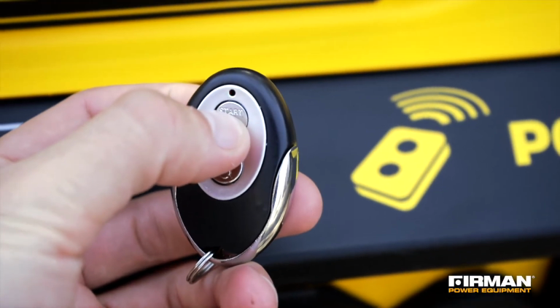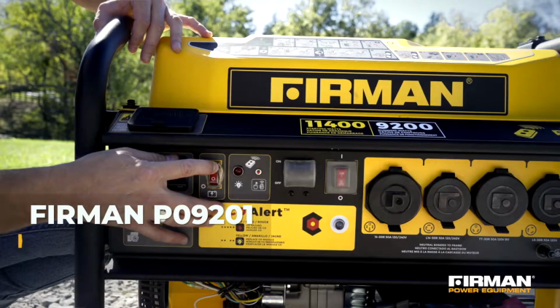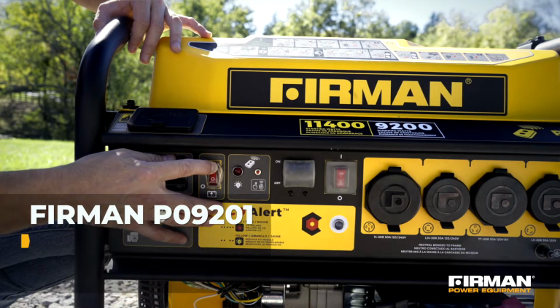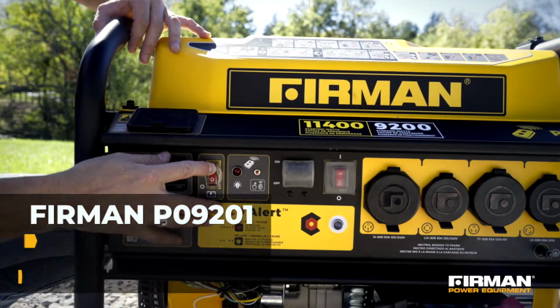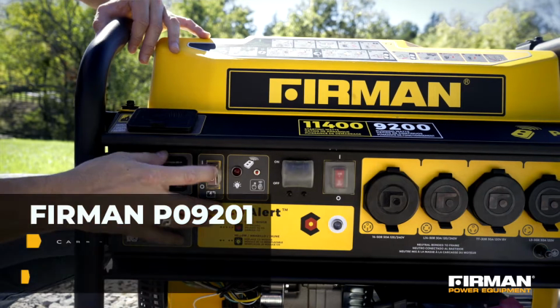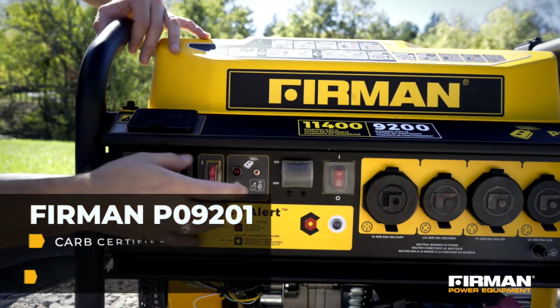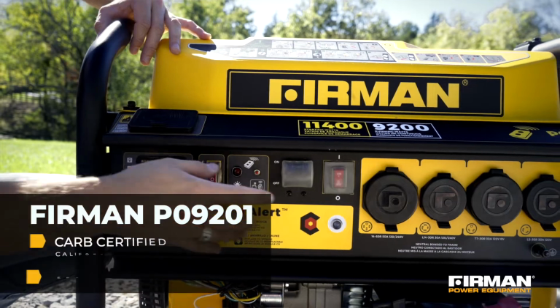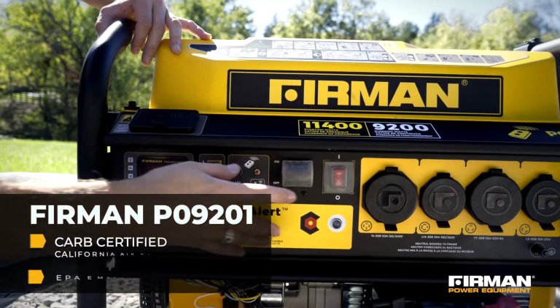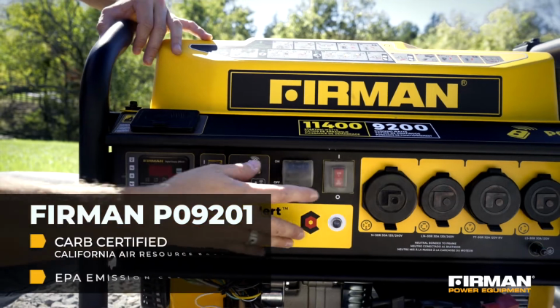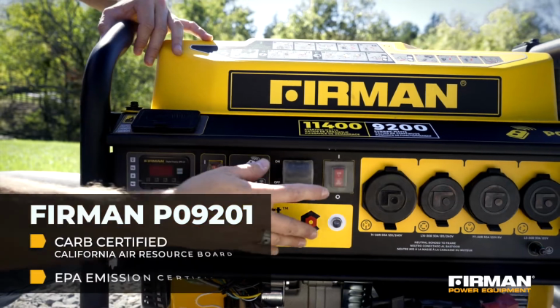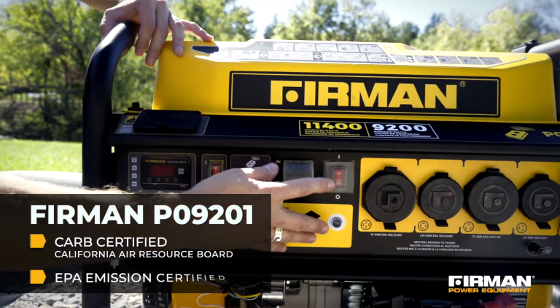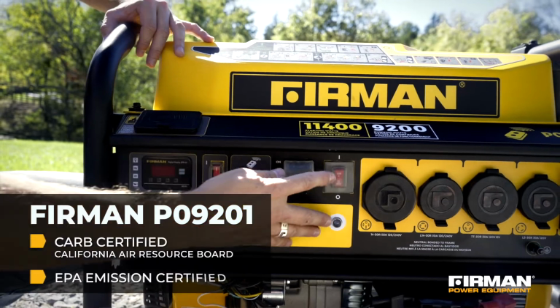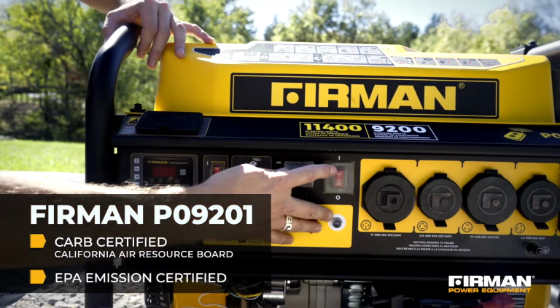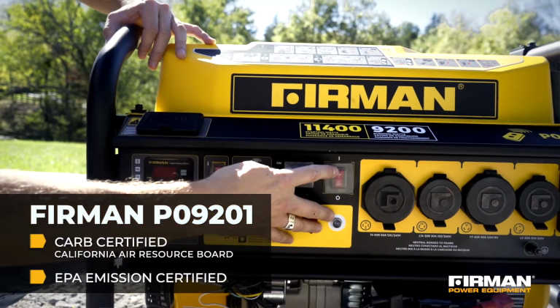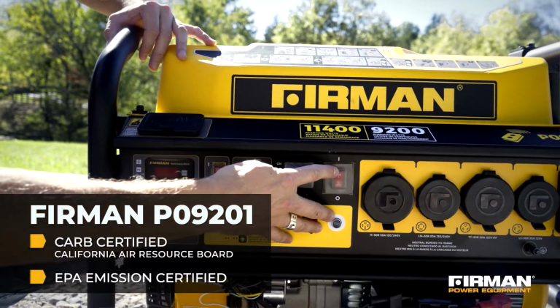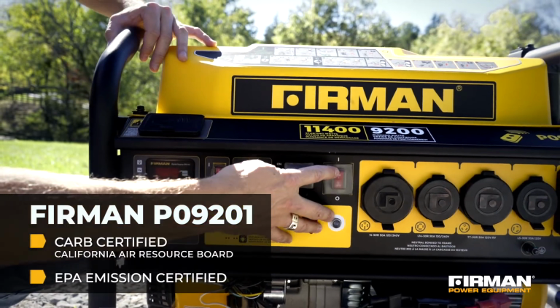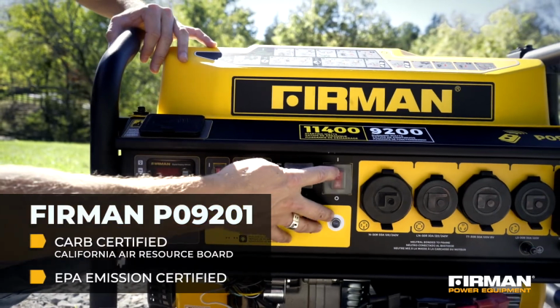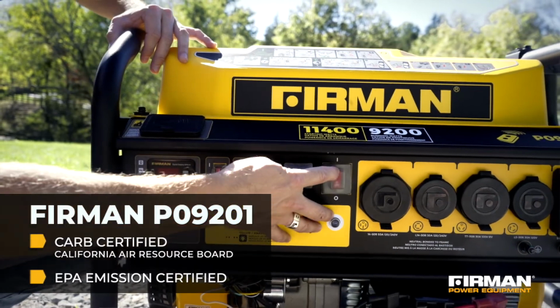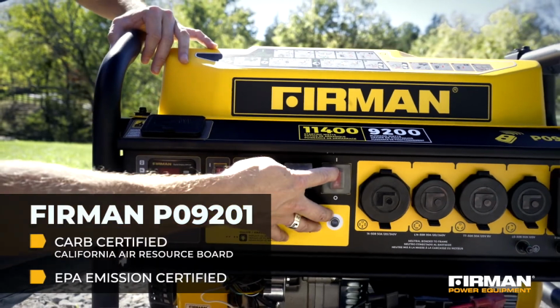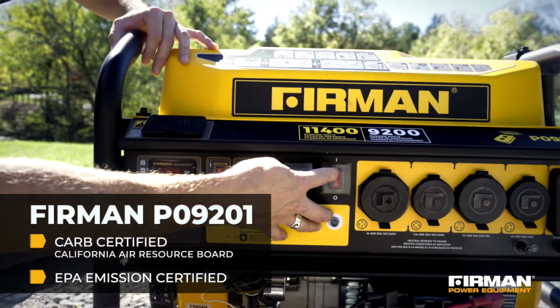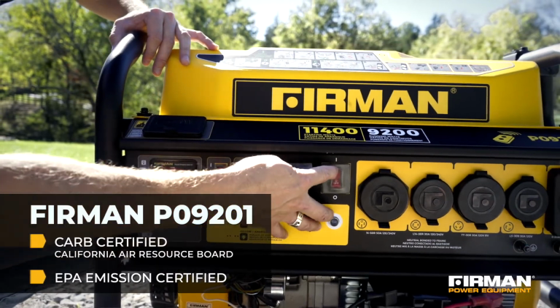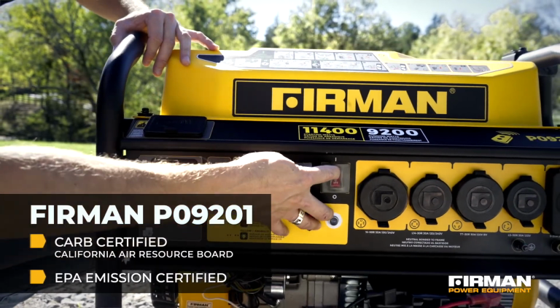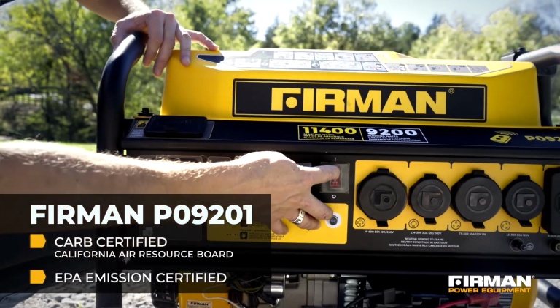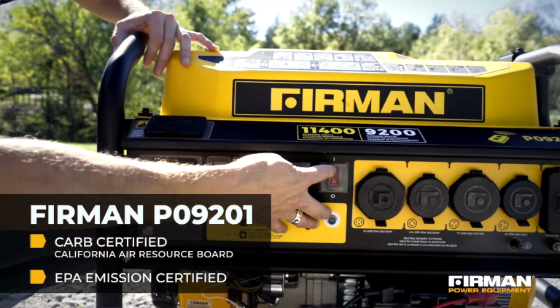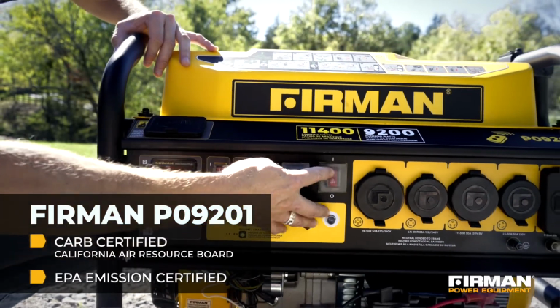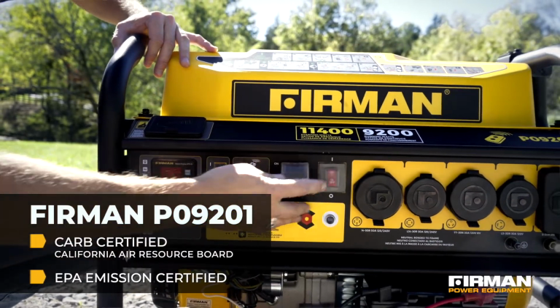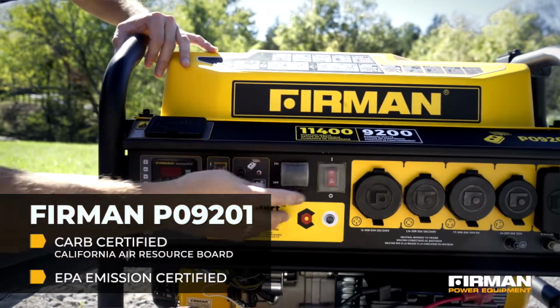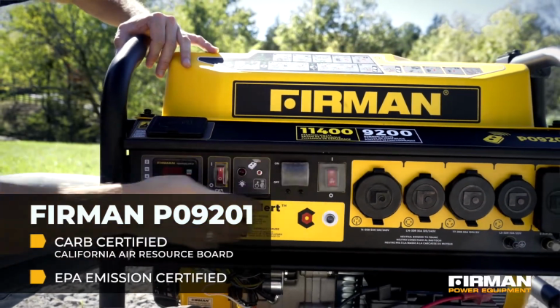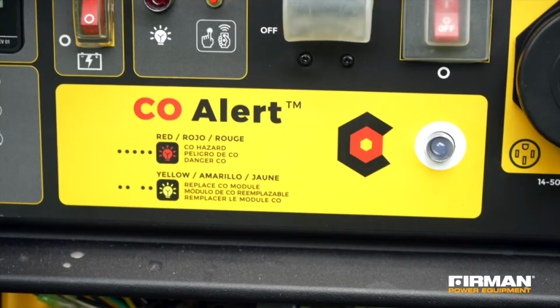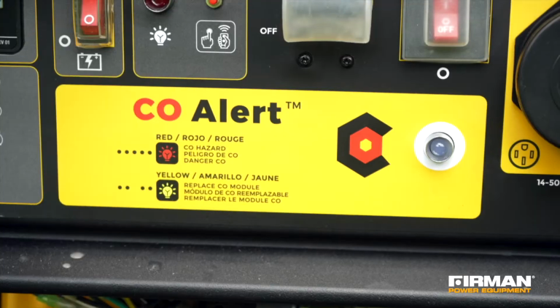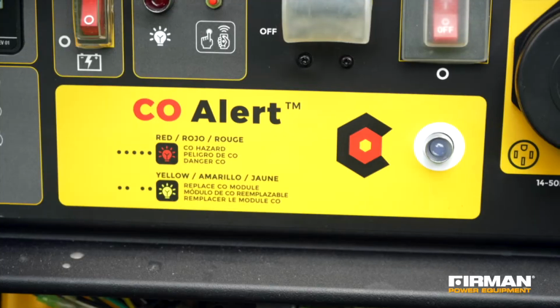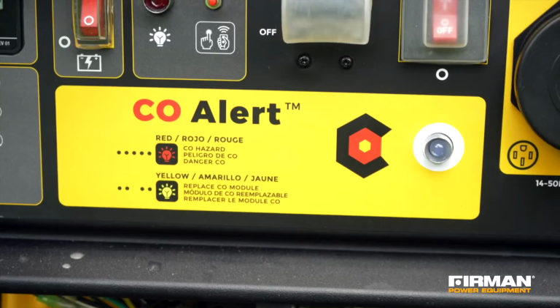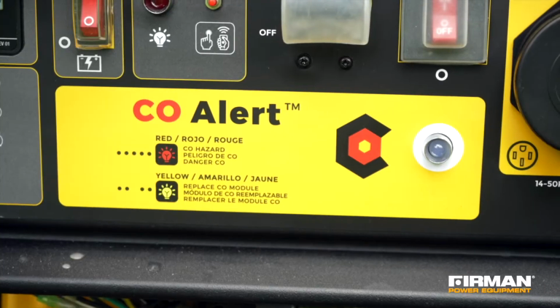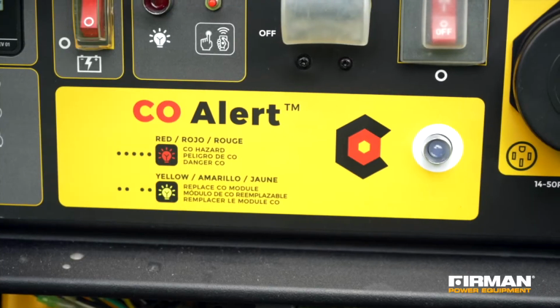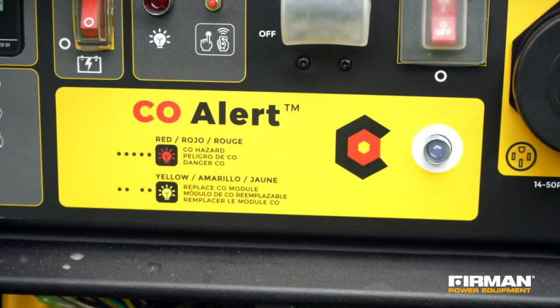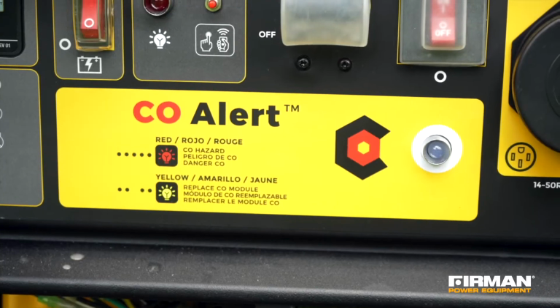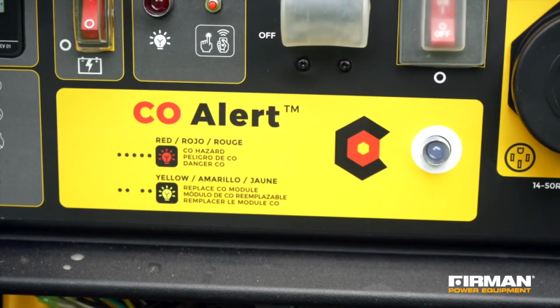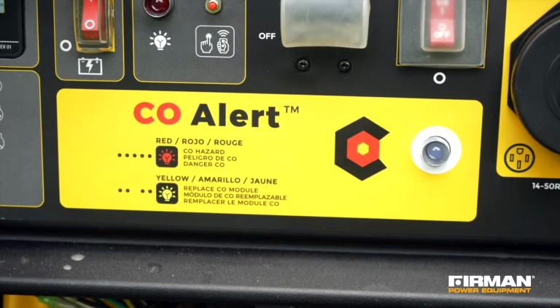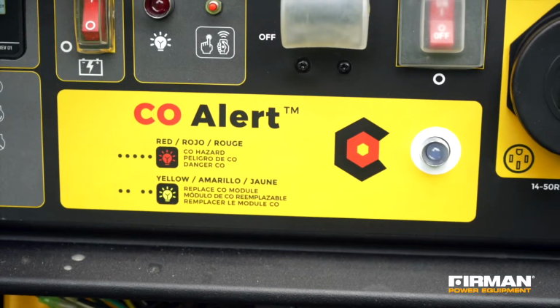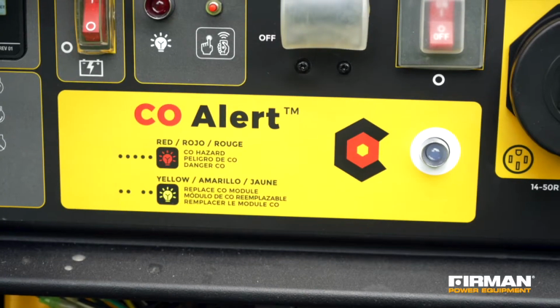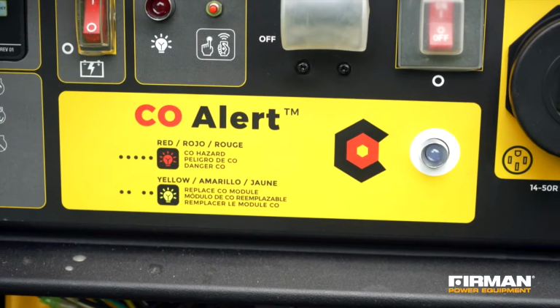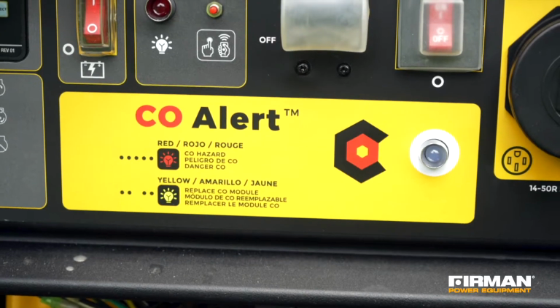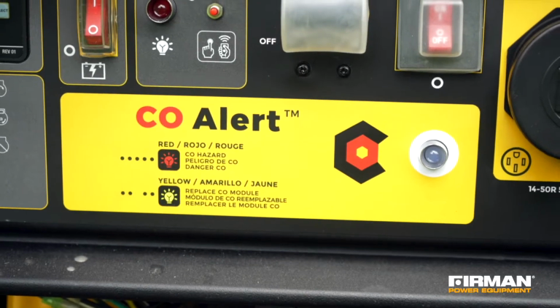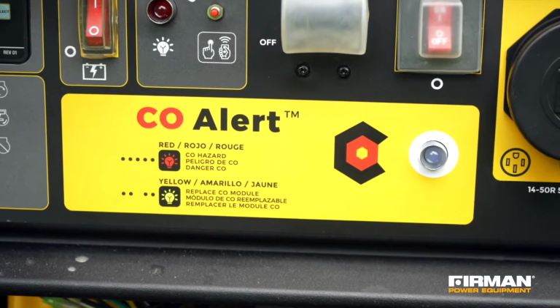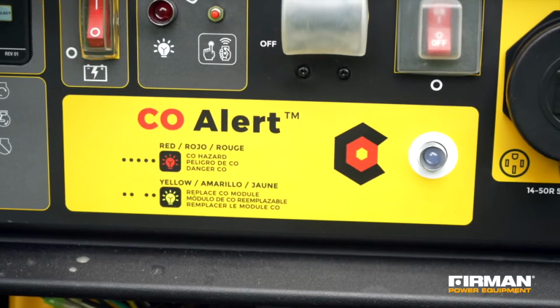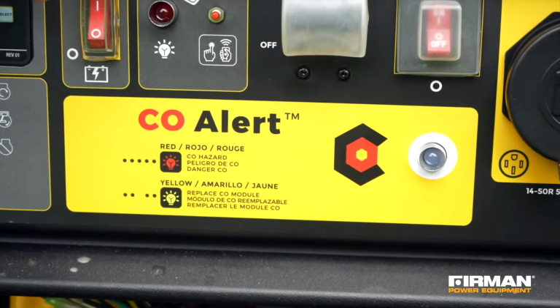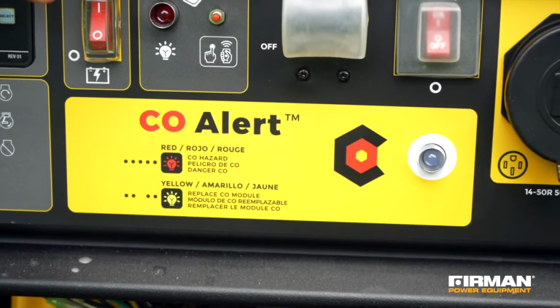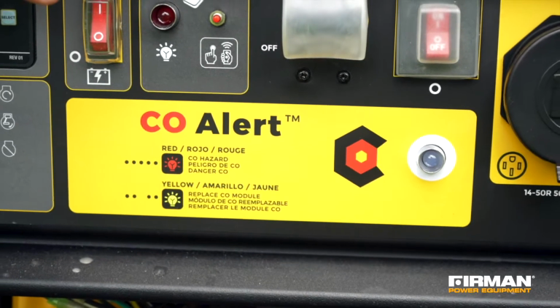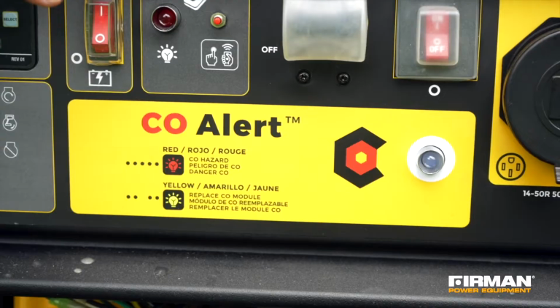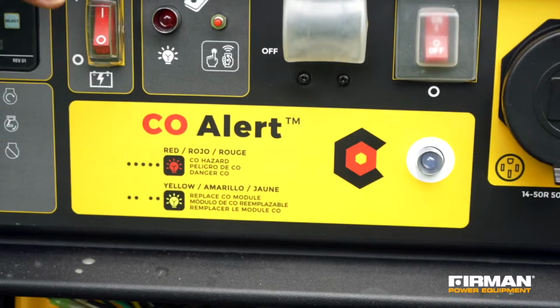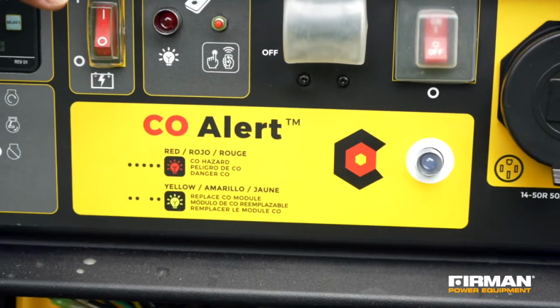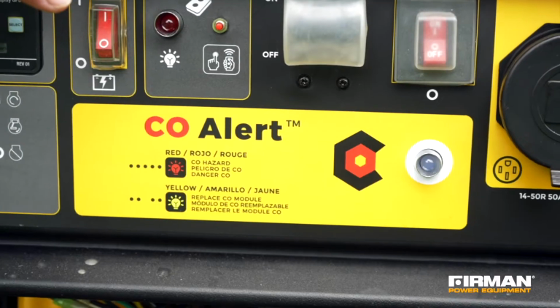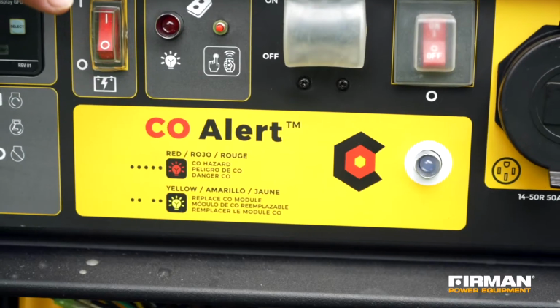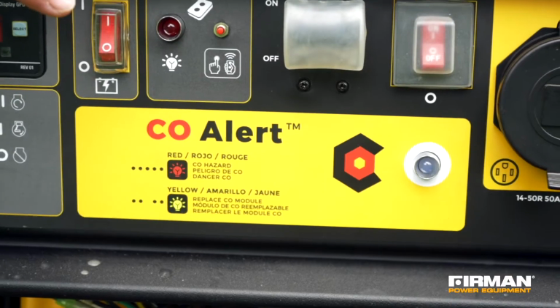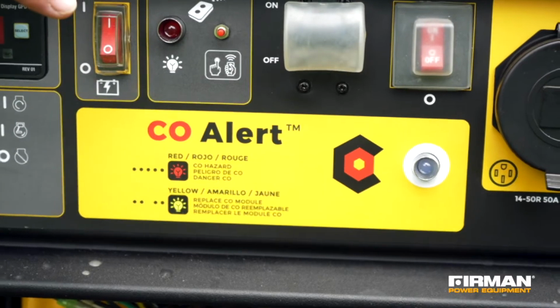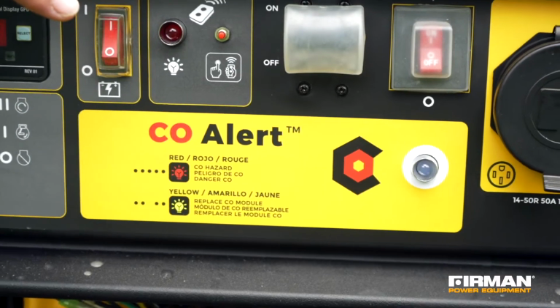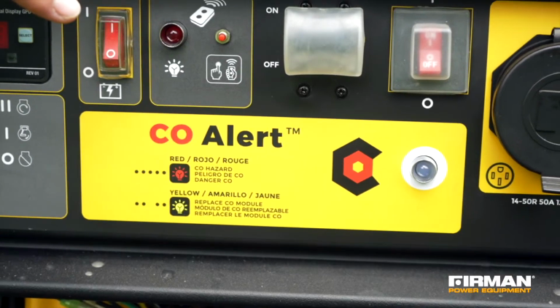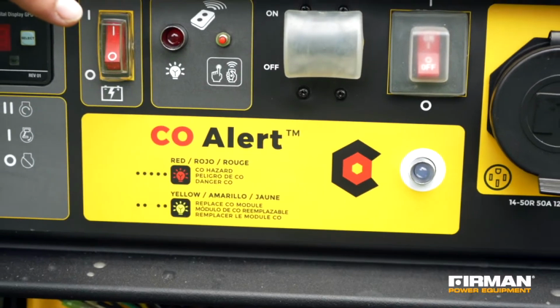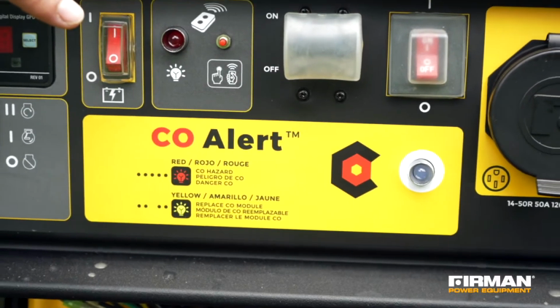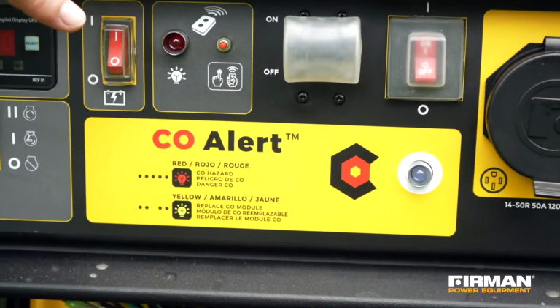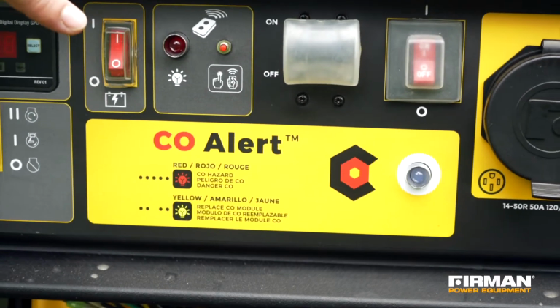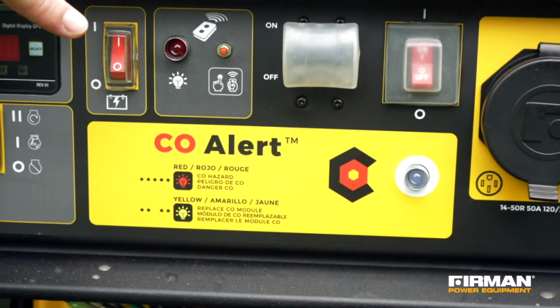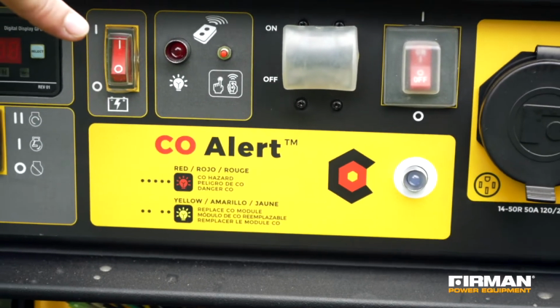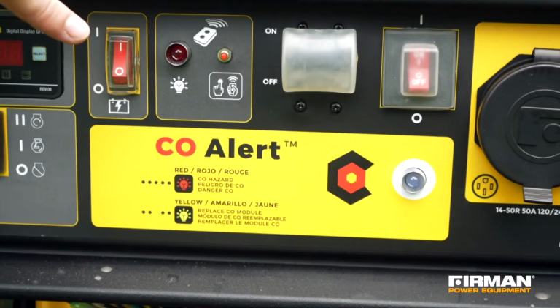It's California emission certified and includes Furman's PGMA compliant carbon monoxide CO alert shutdown system.